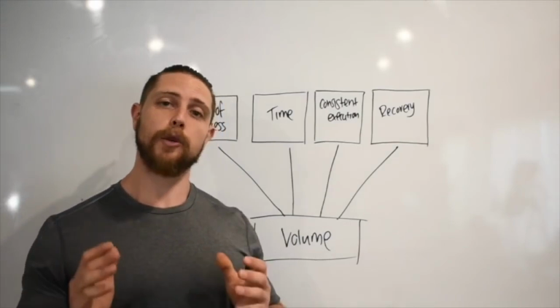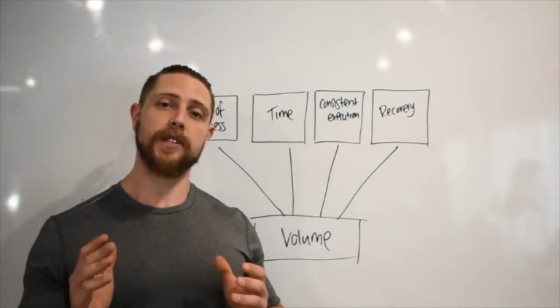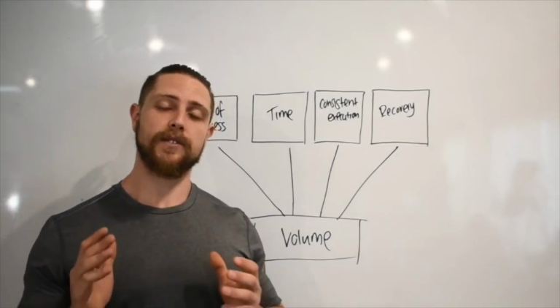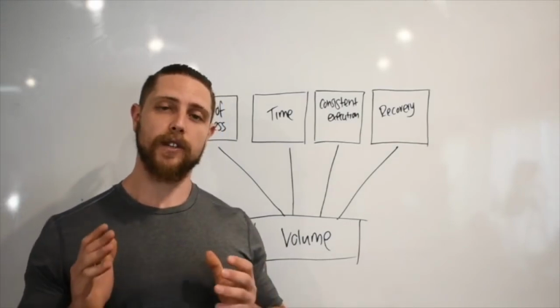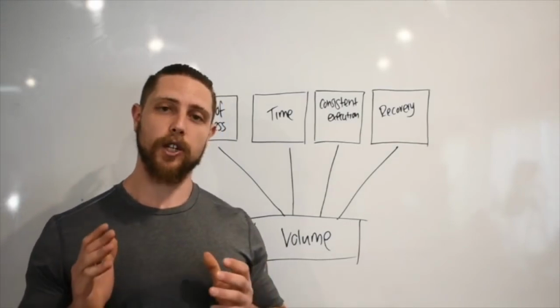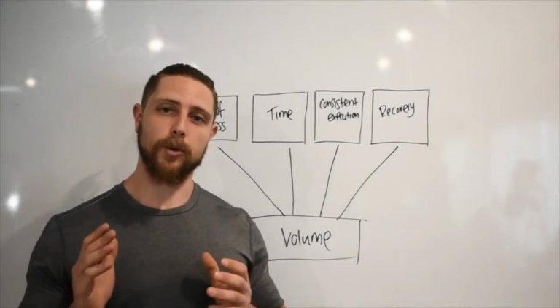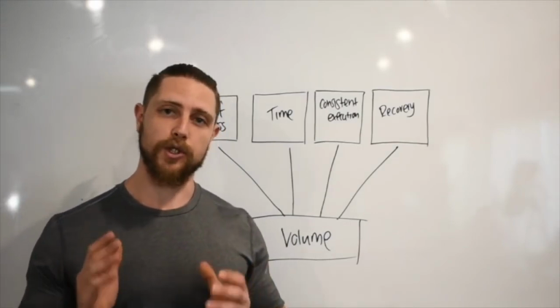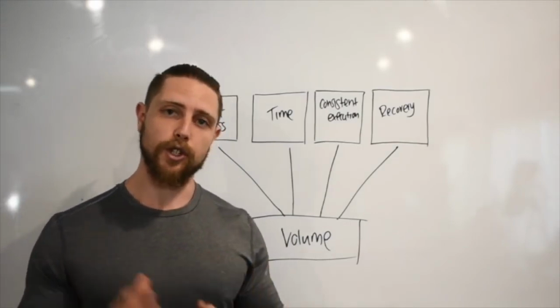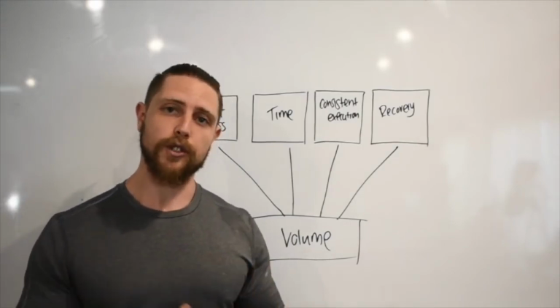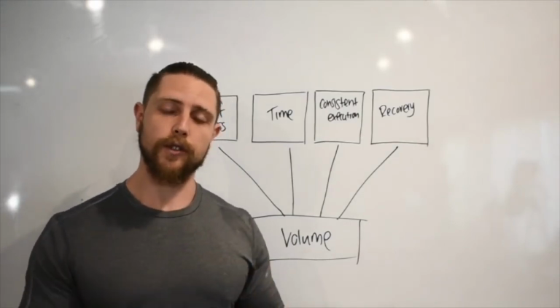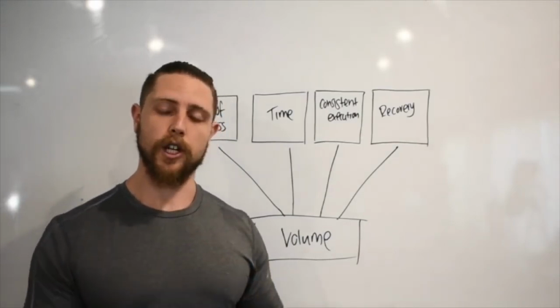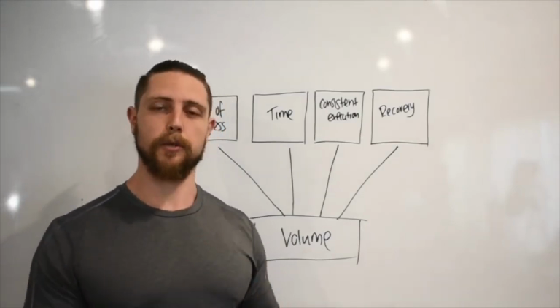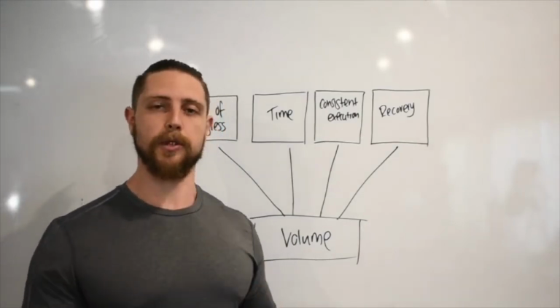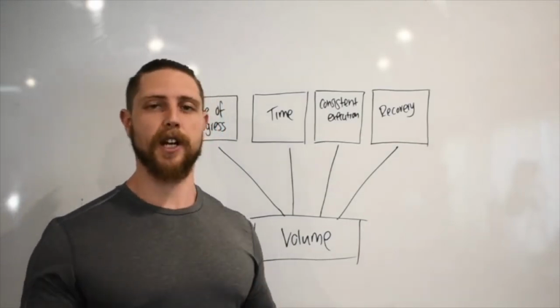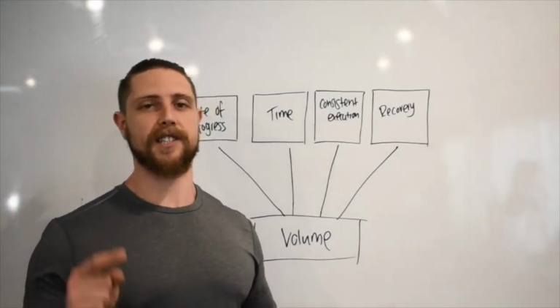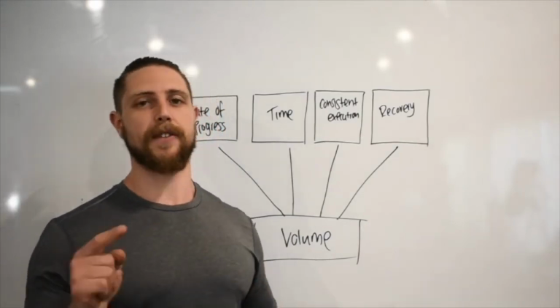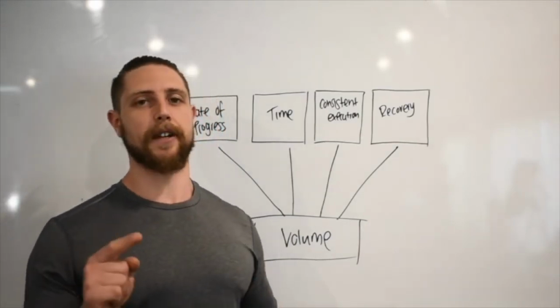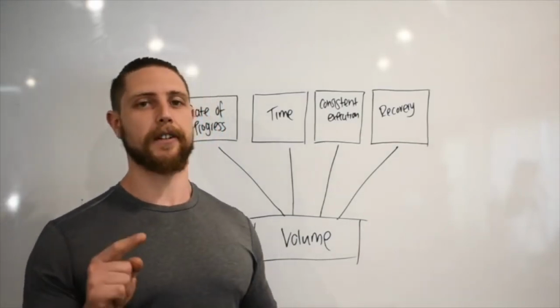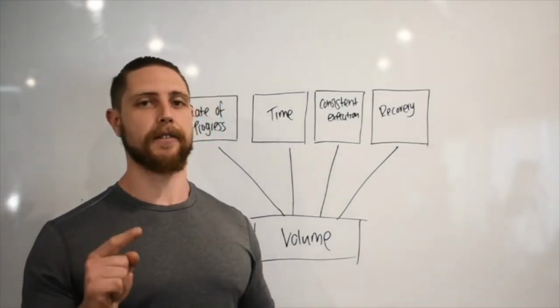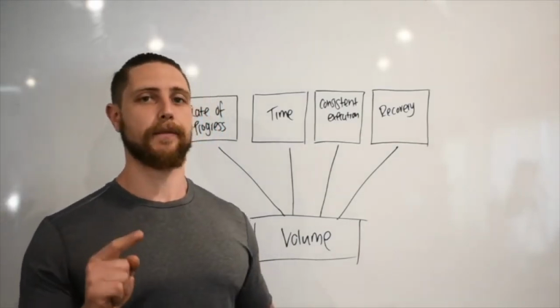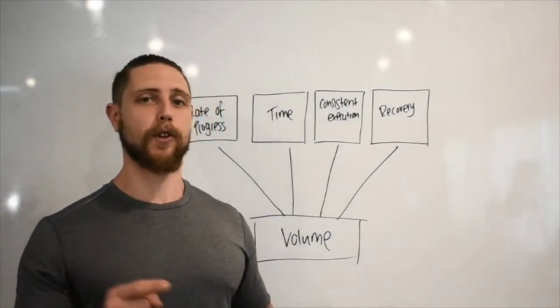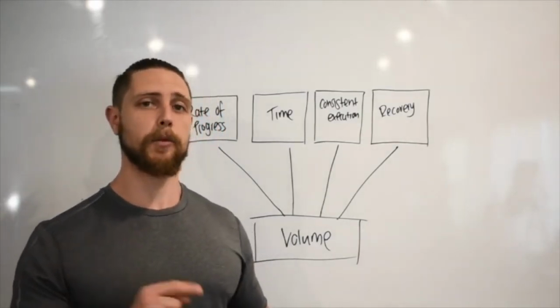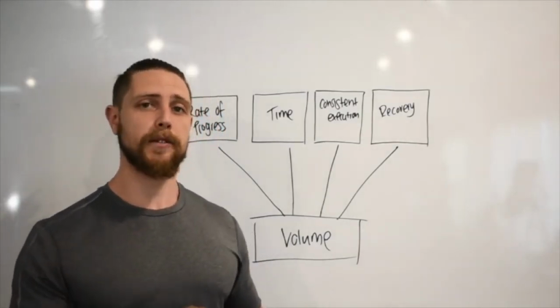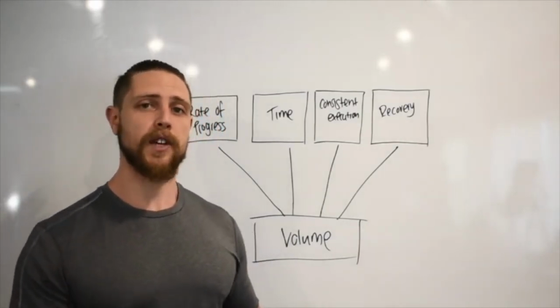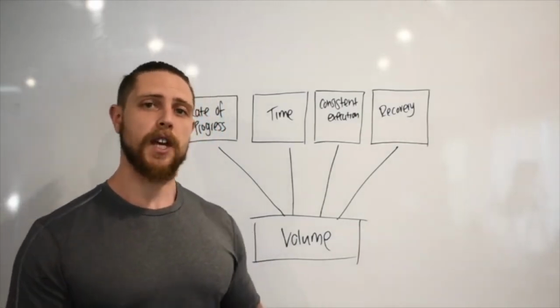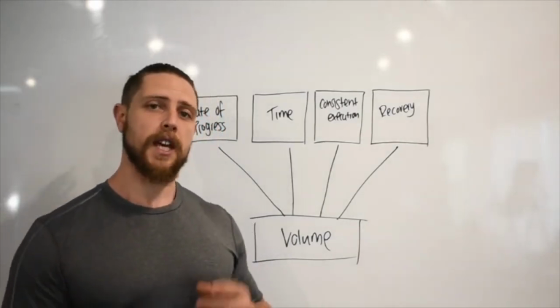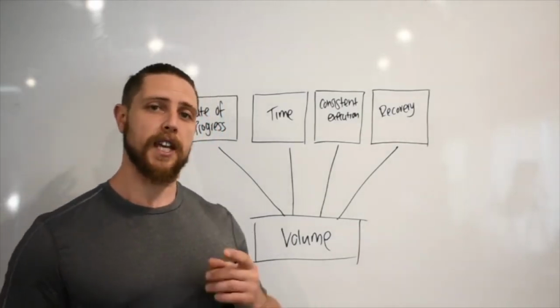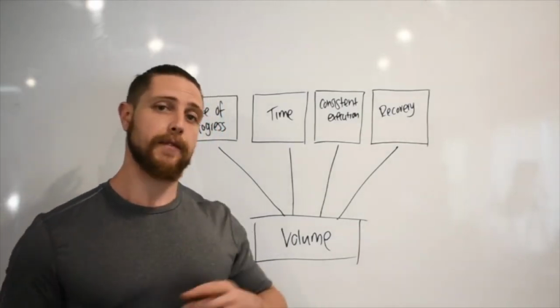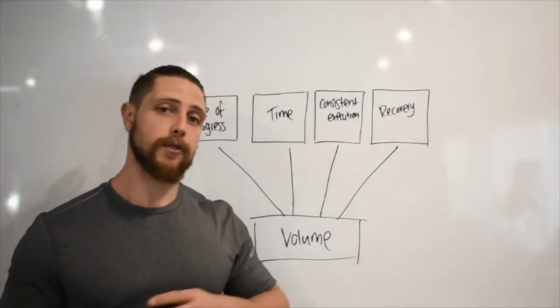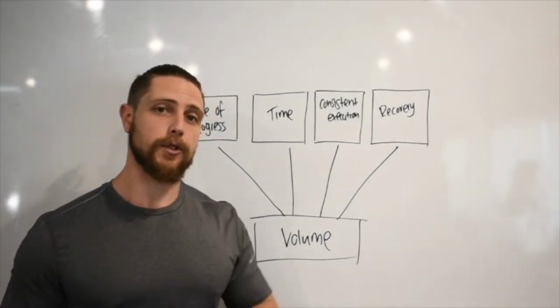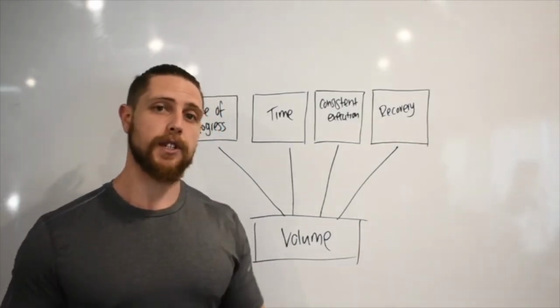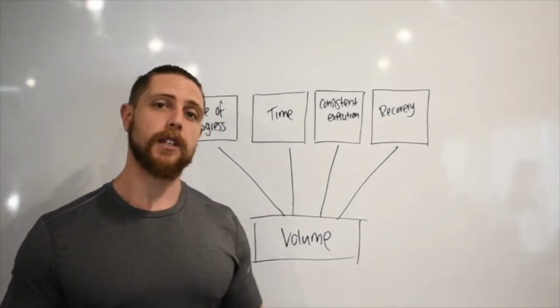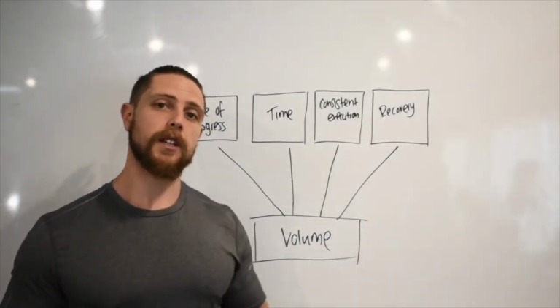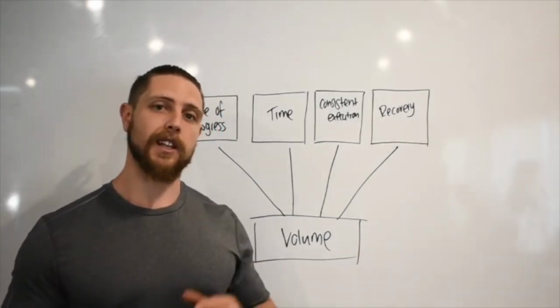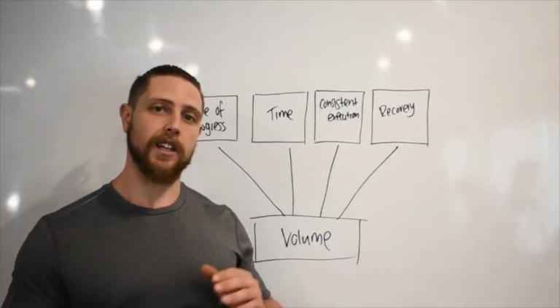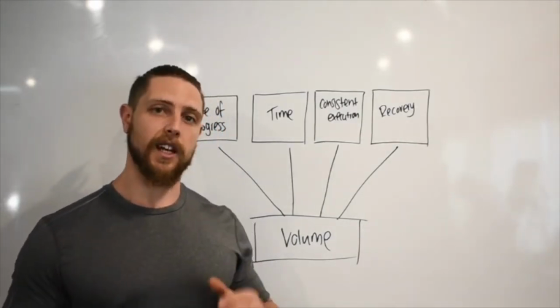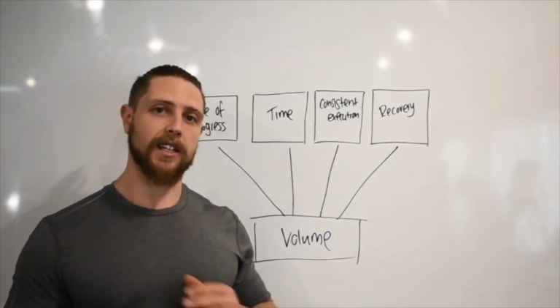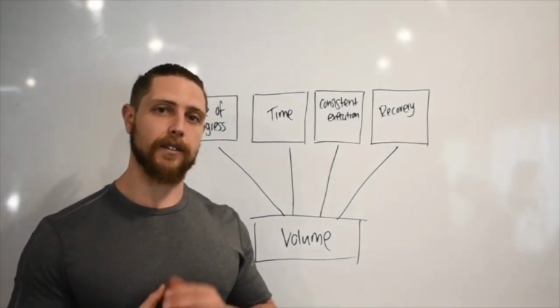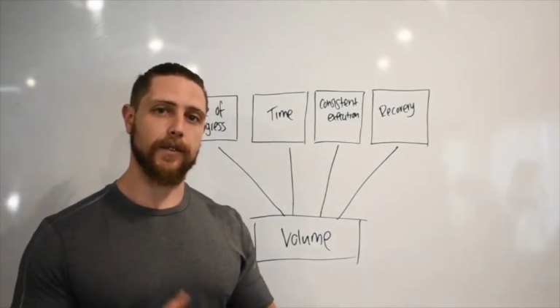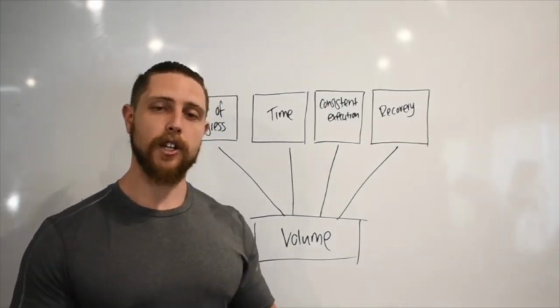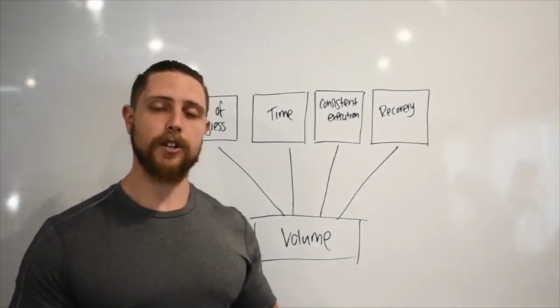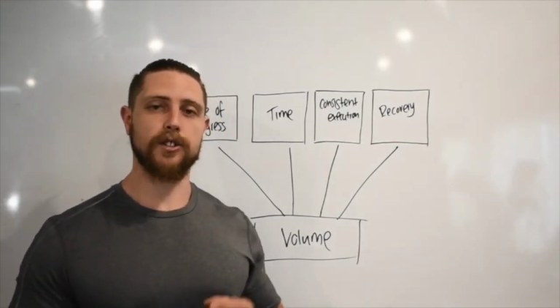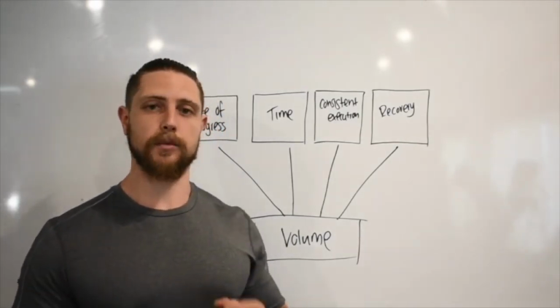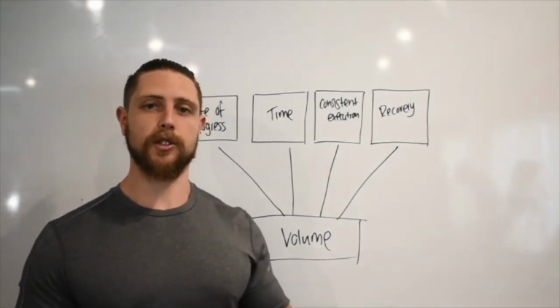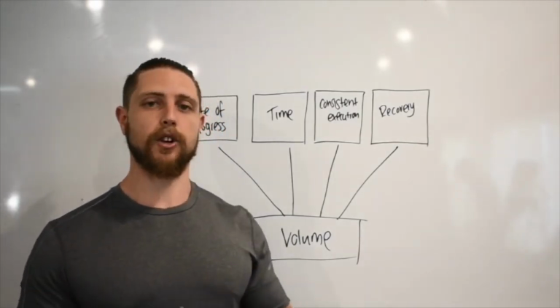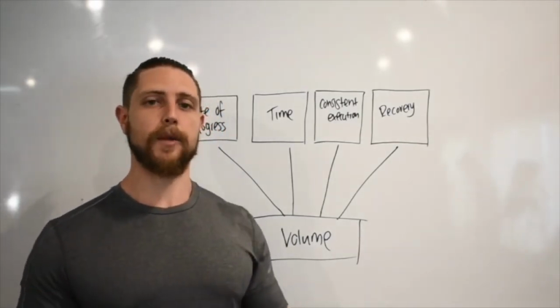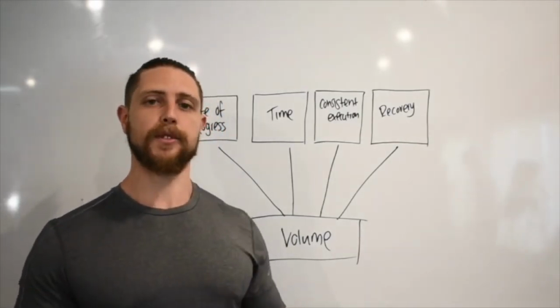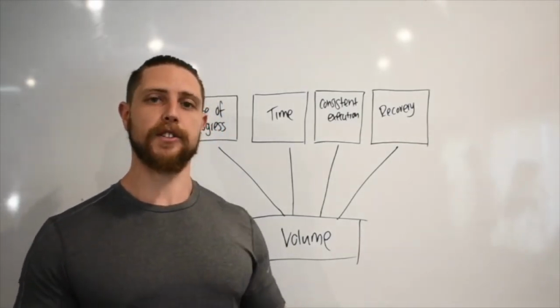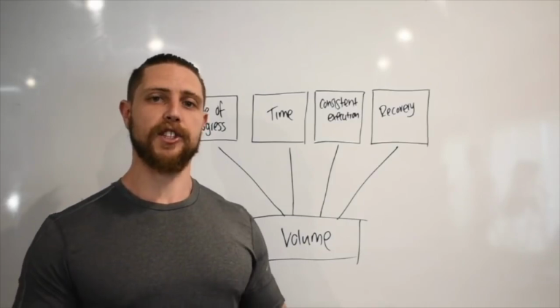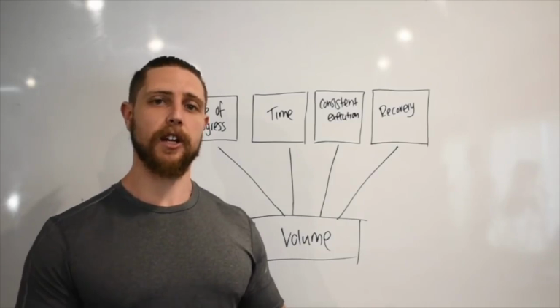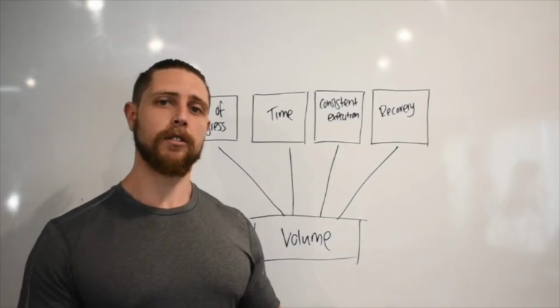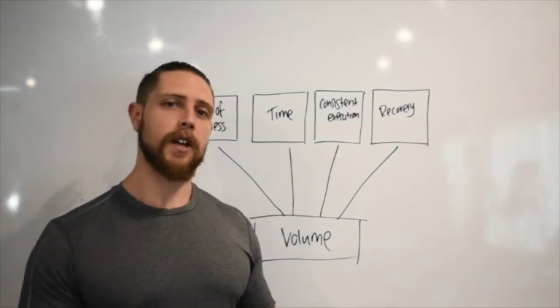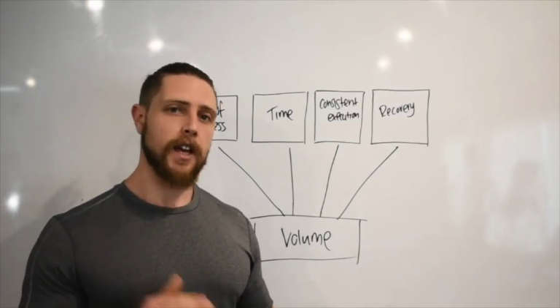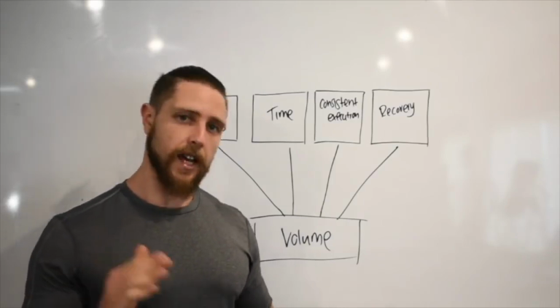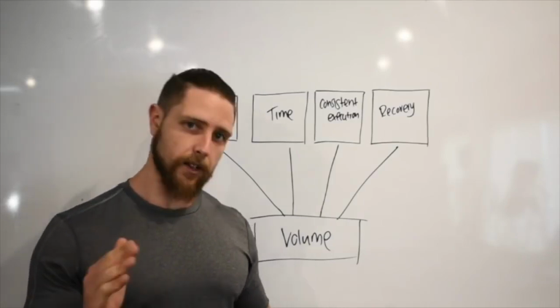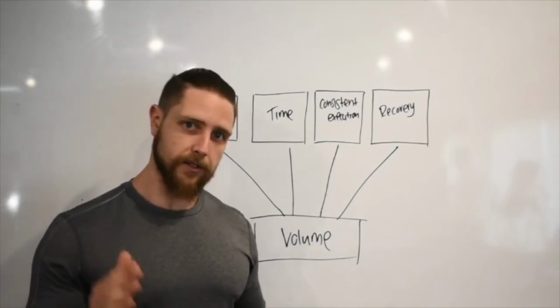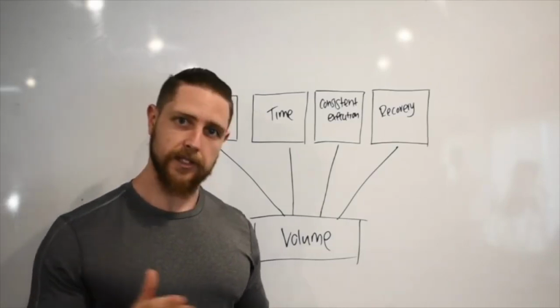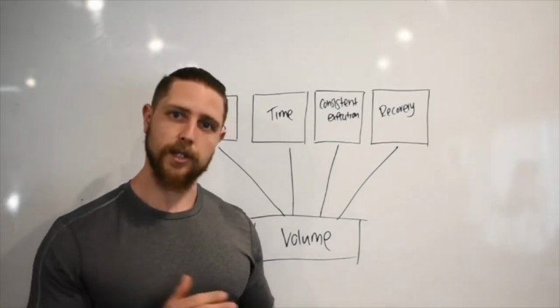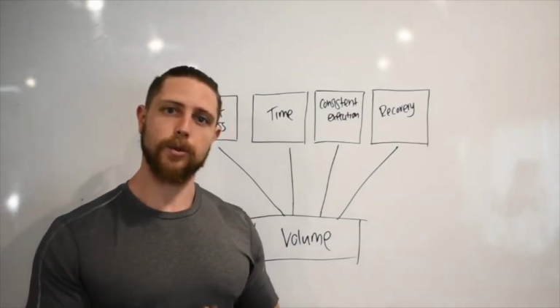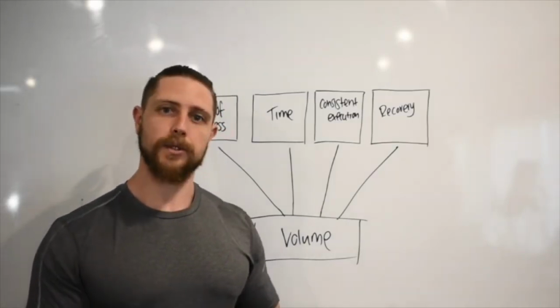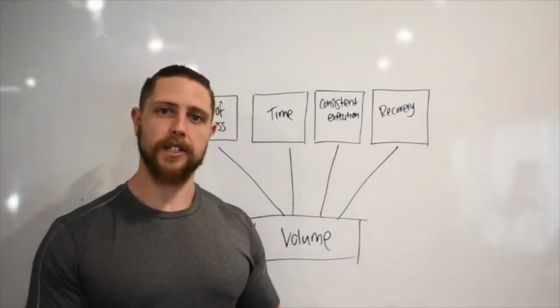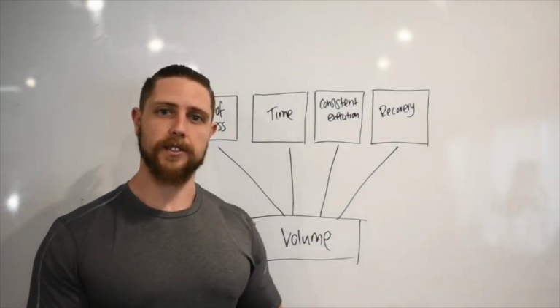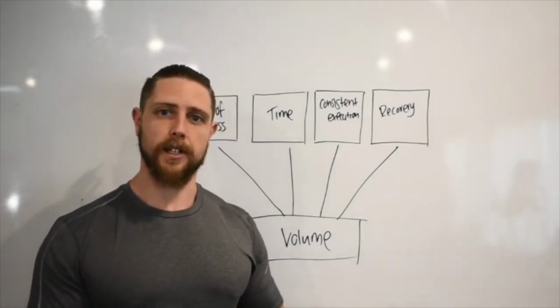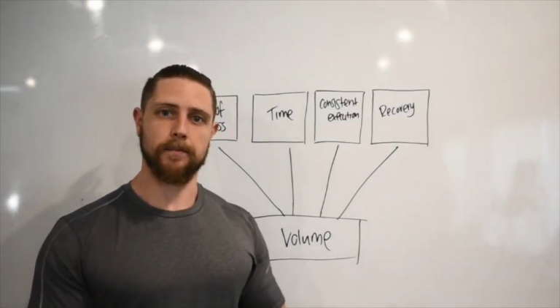So that is when adding more volume is not the answer — and when it is the answer. I hope this video was useful and informative. If you did, like the video, subscribe to the channel, and I'll see you all next time.